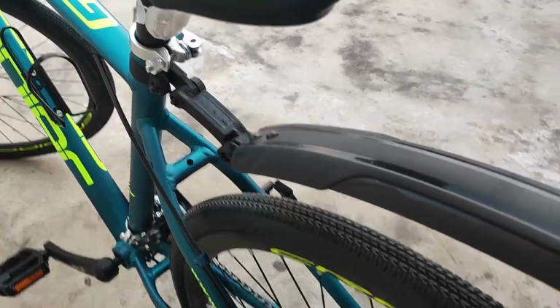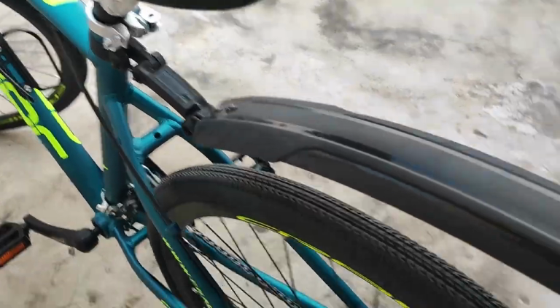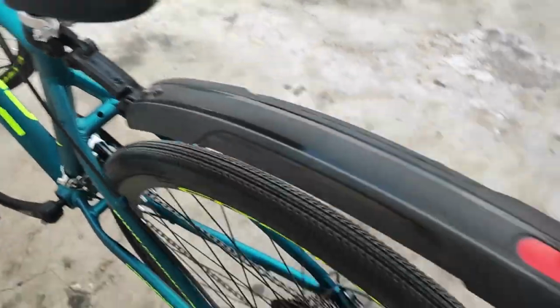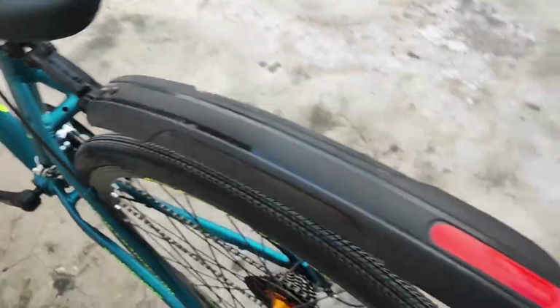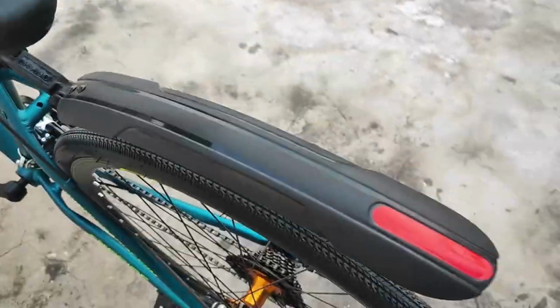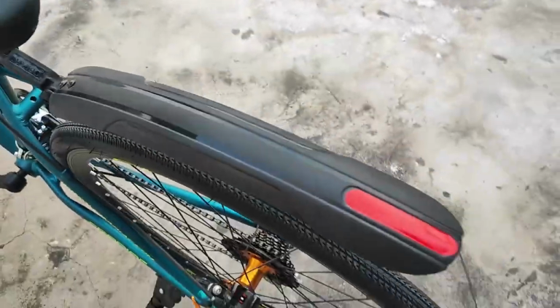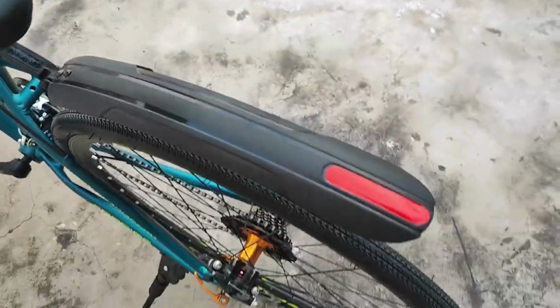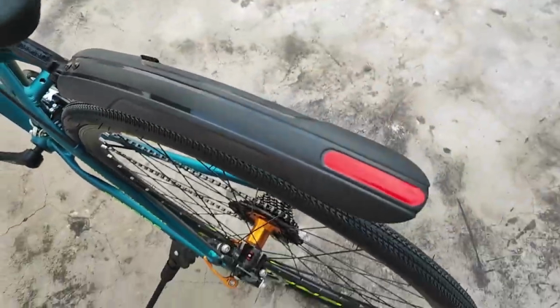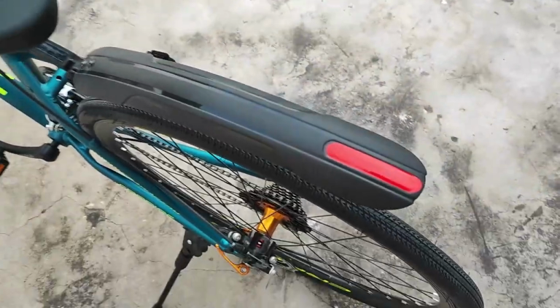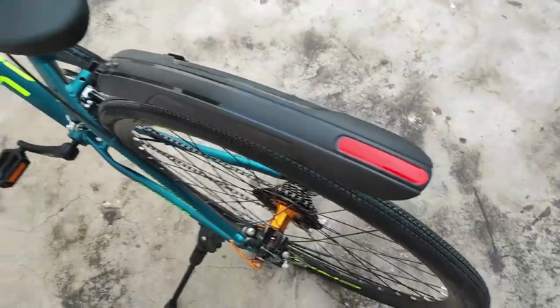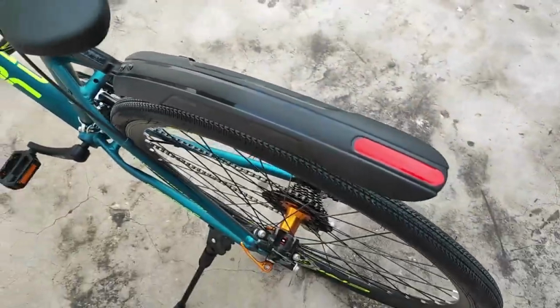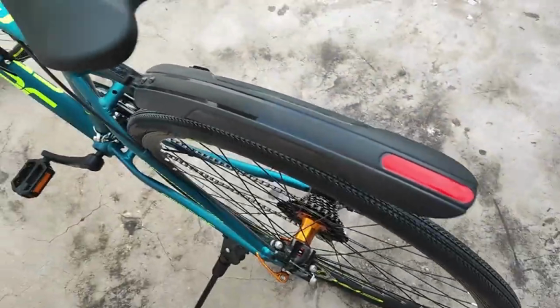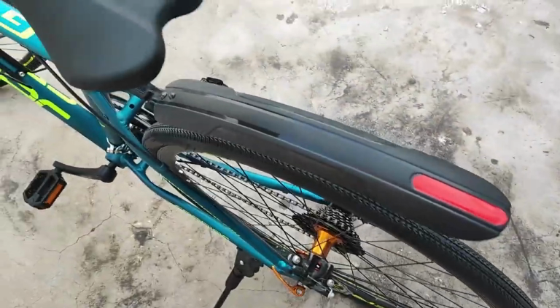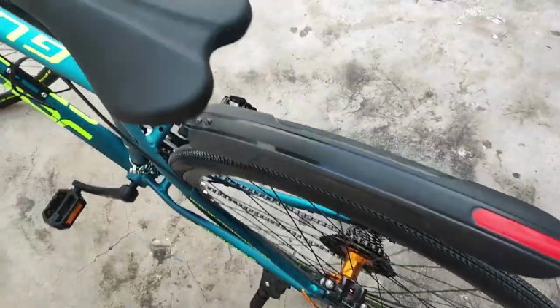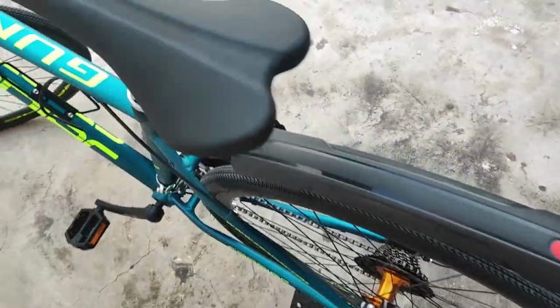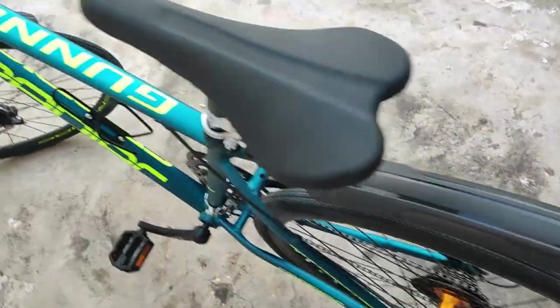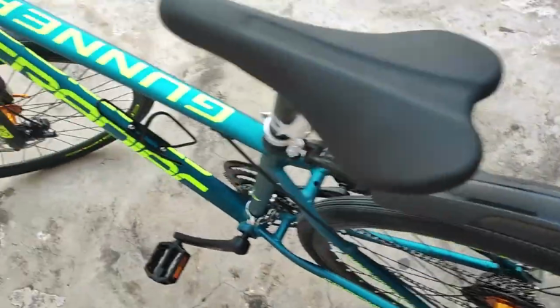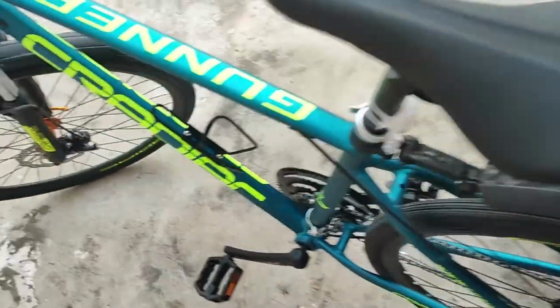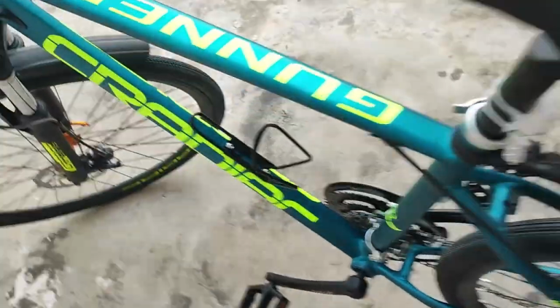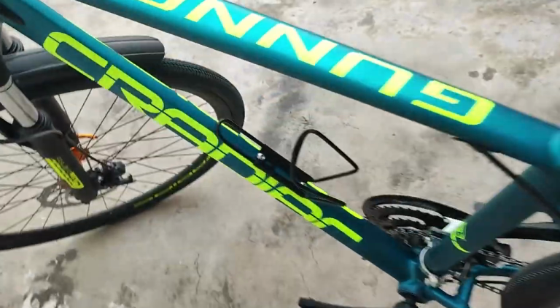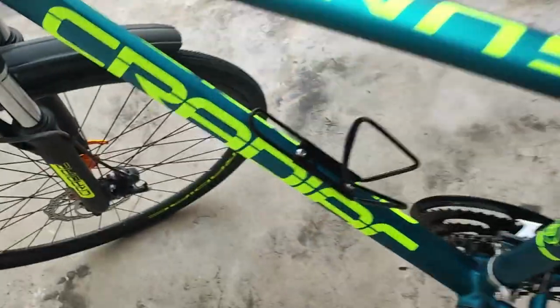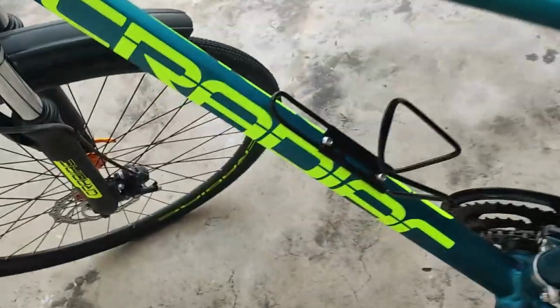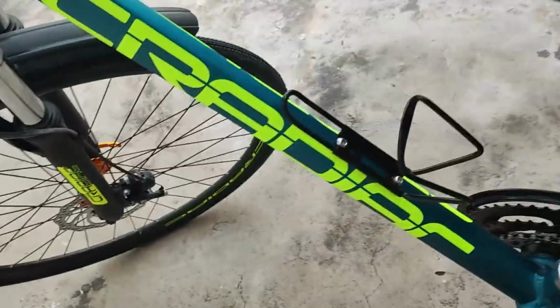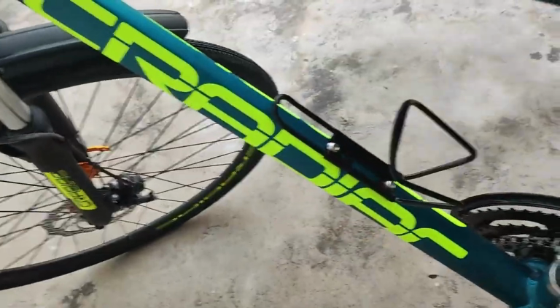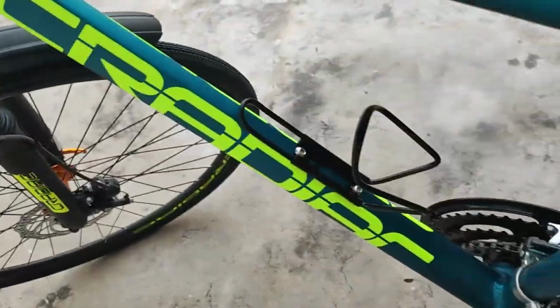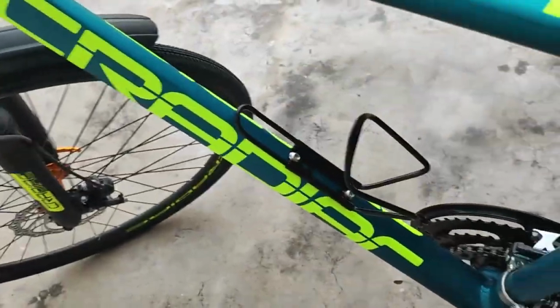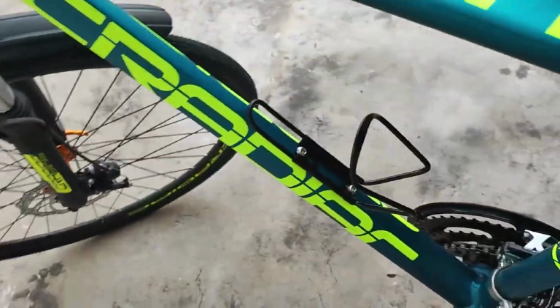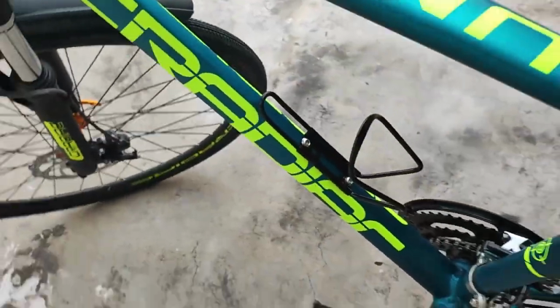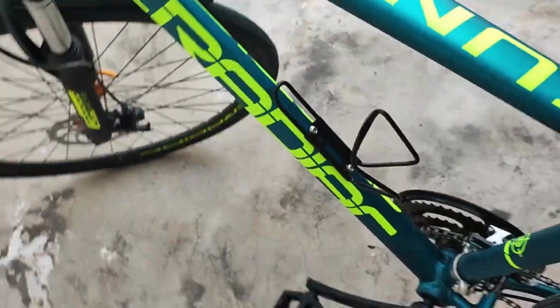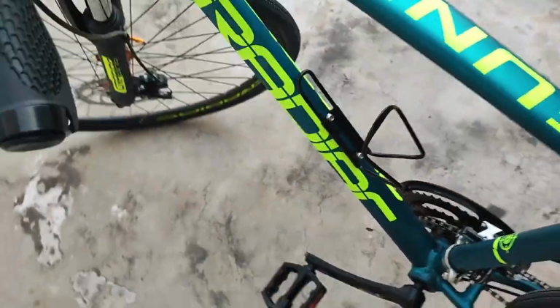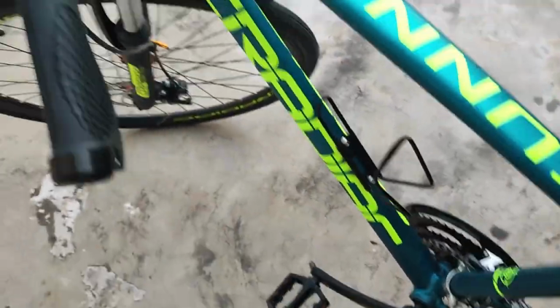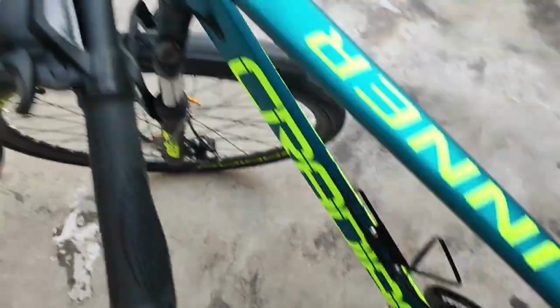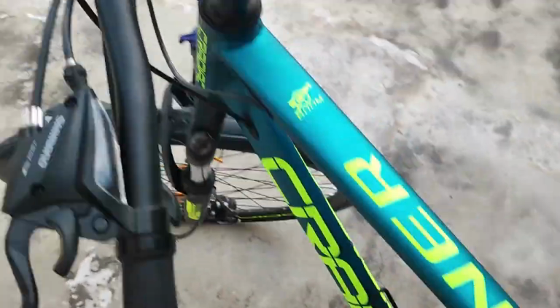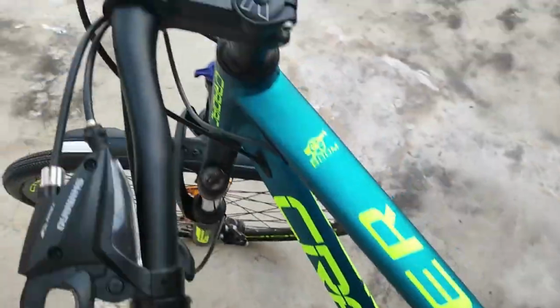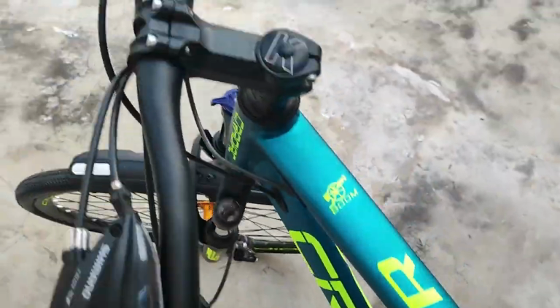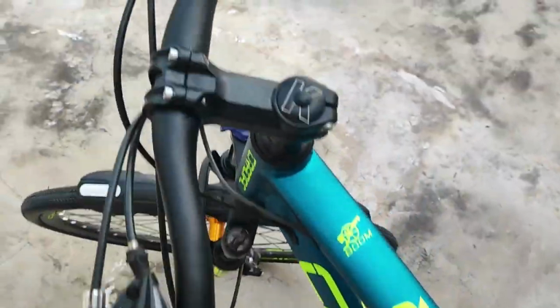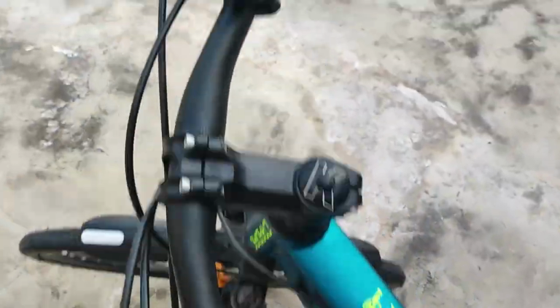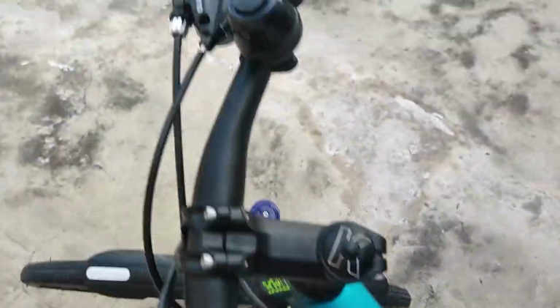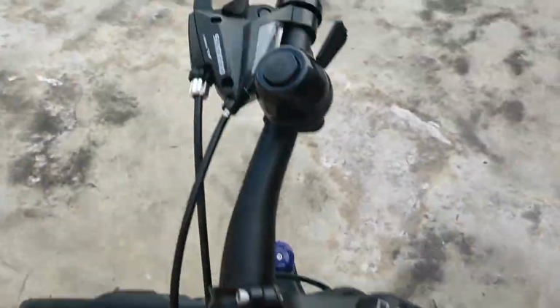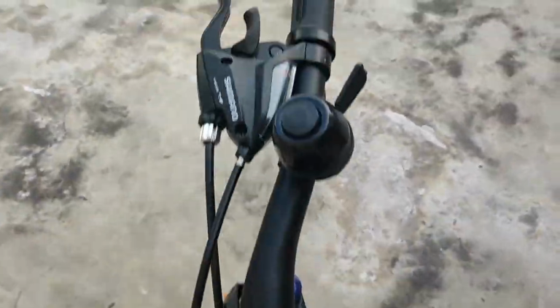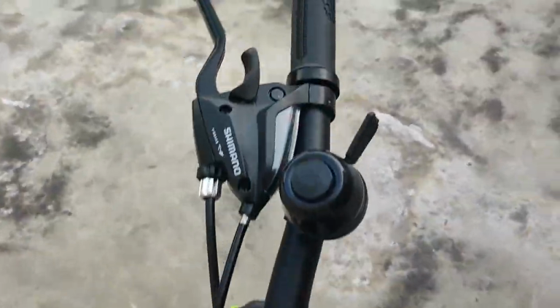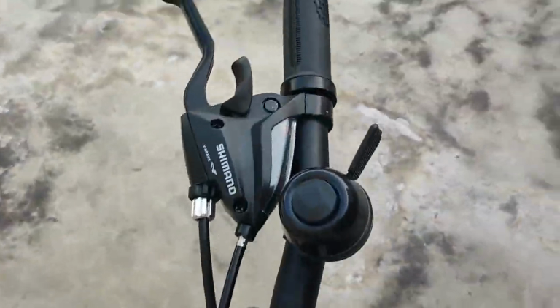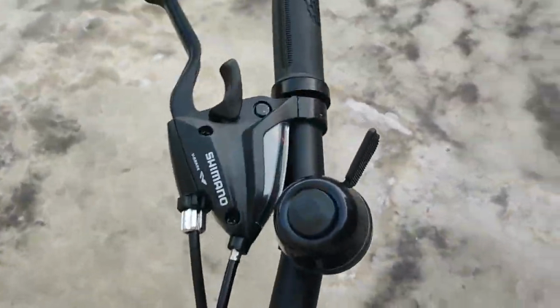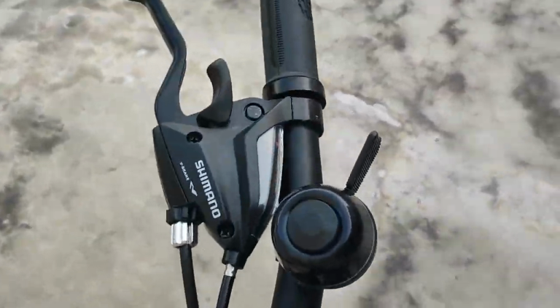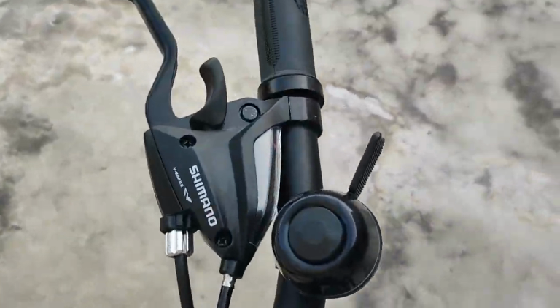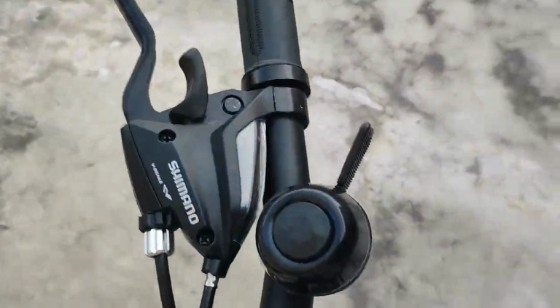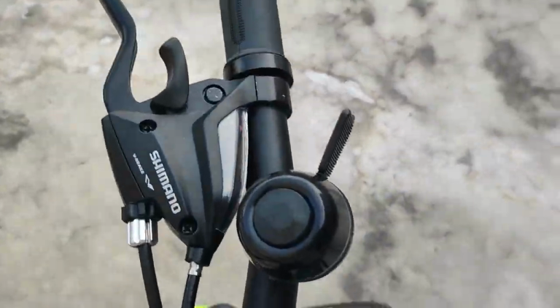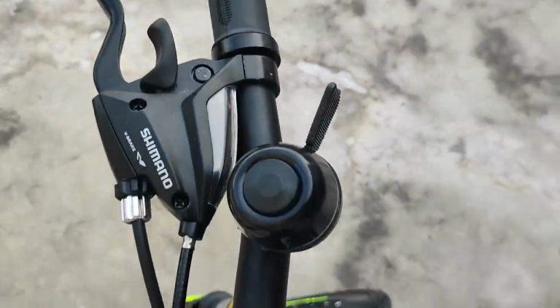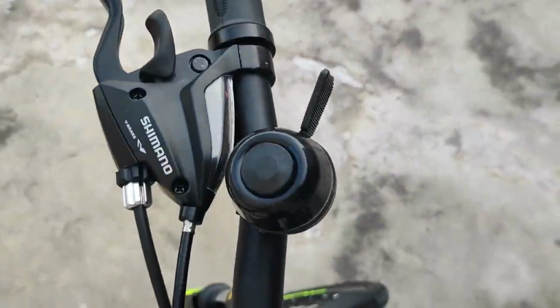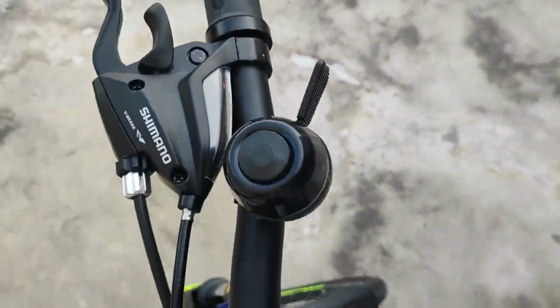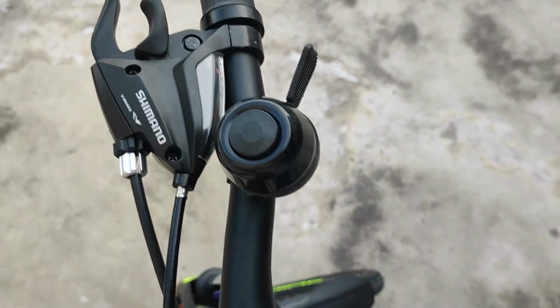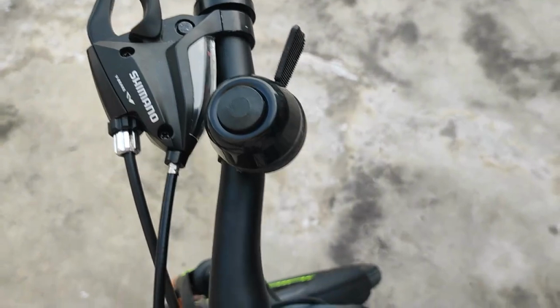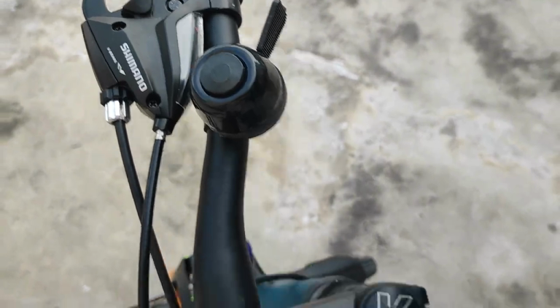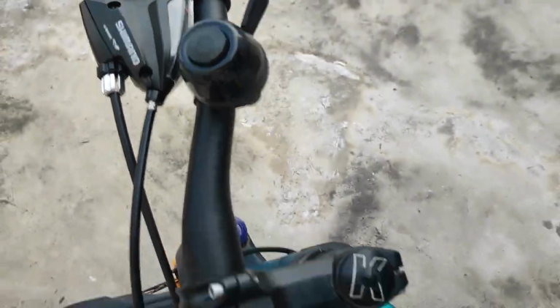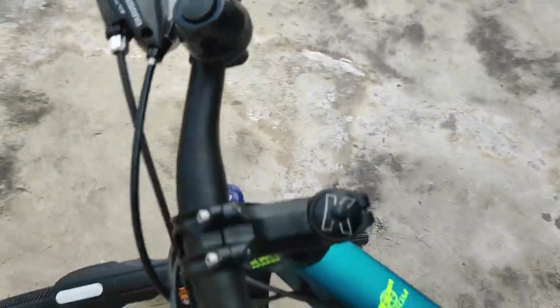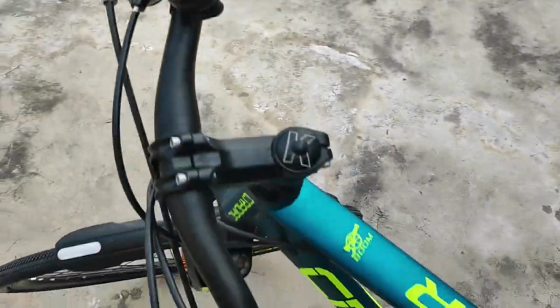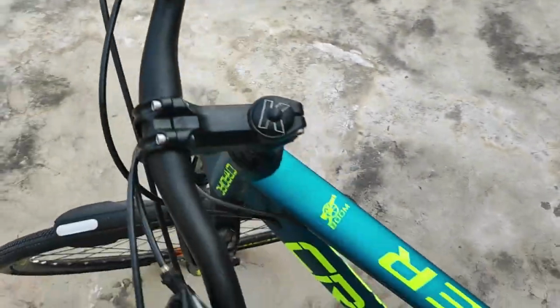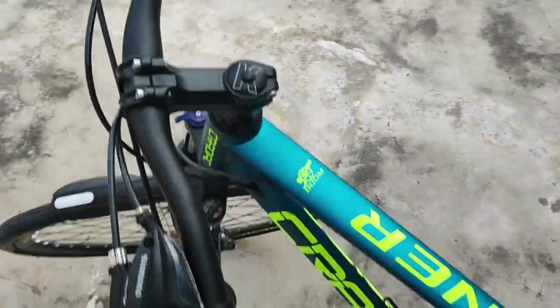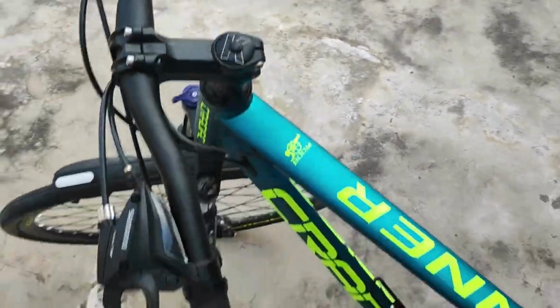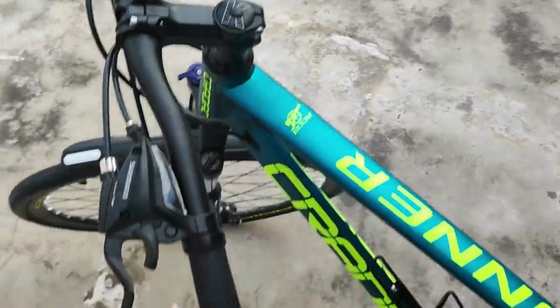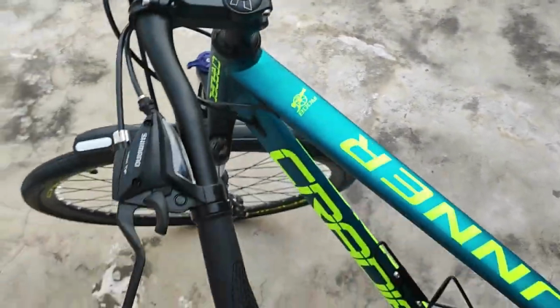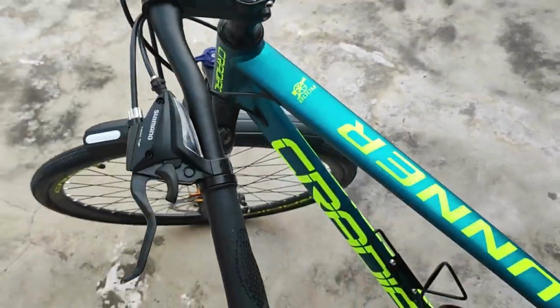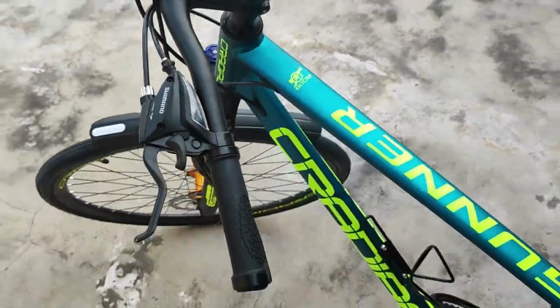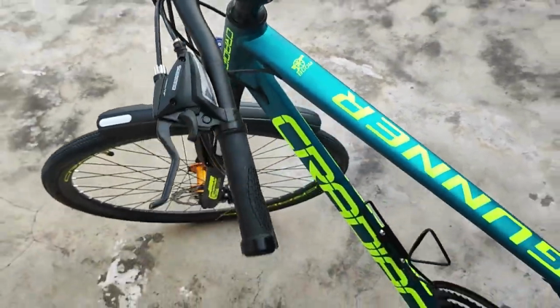This cycle comes with 21 Shimano gears, and it has thumb shifters to change gears.